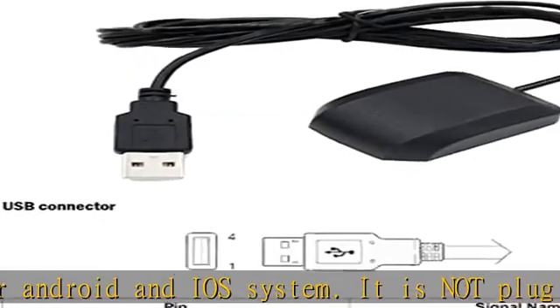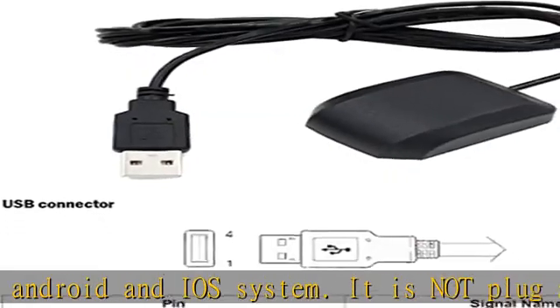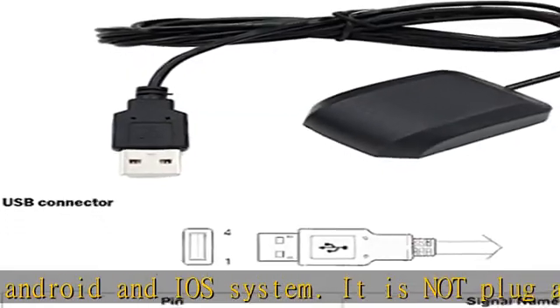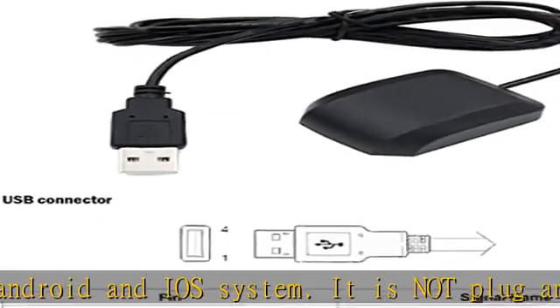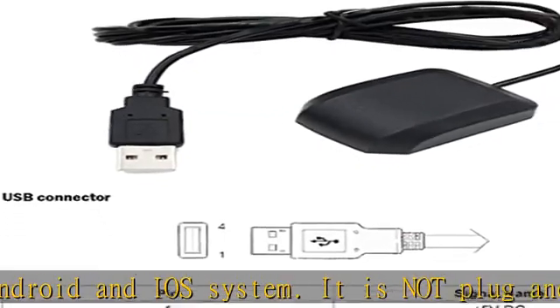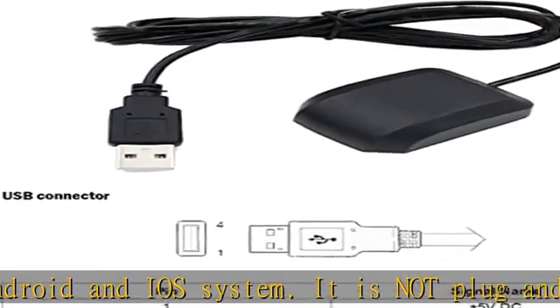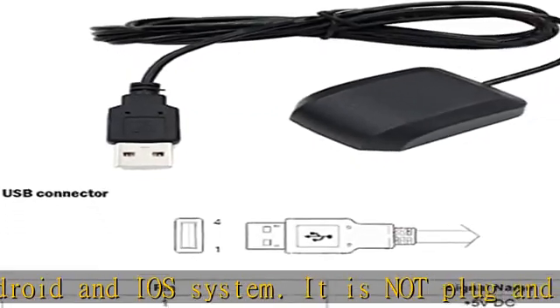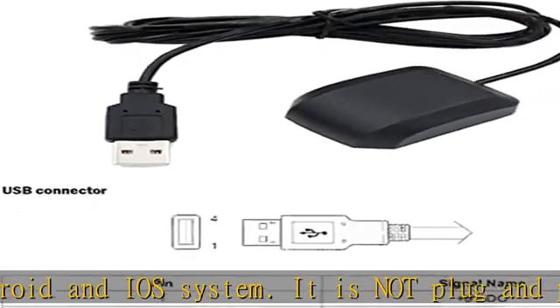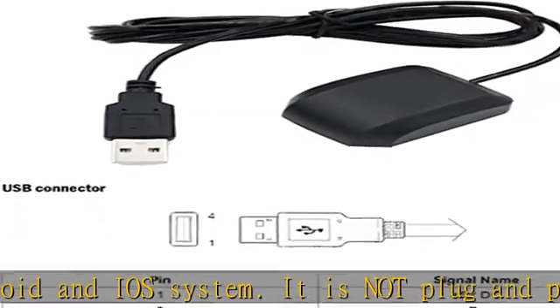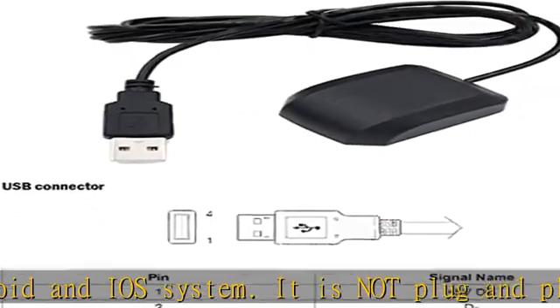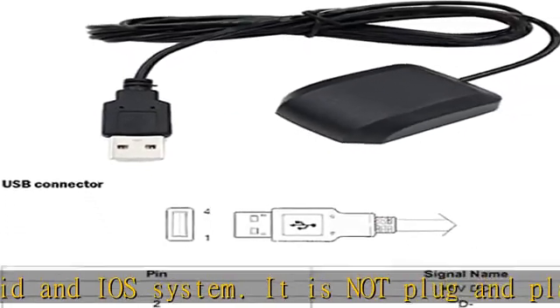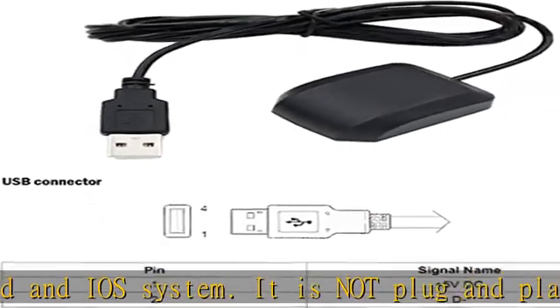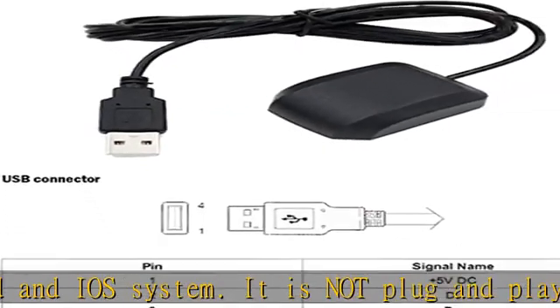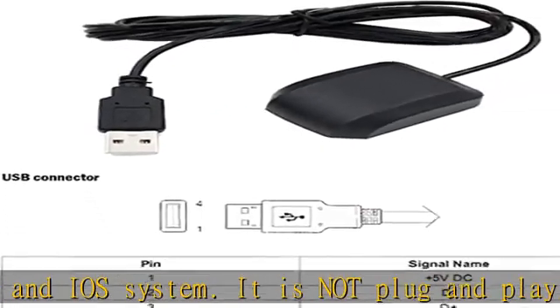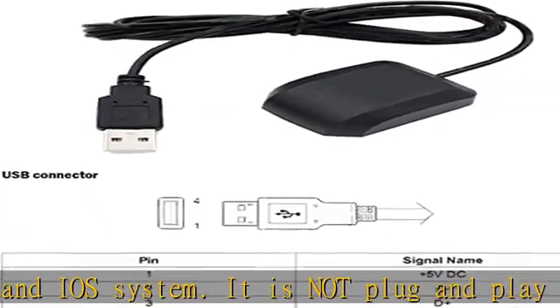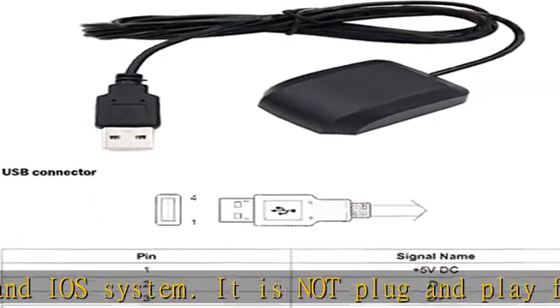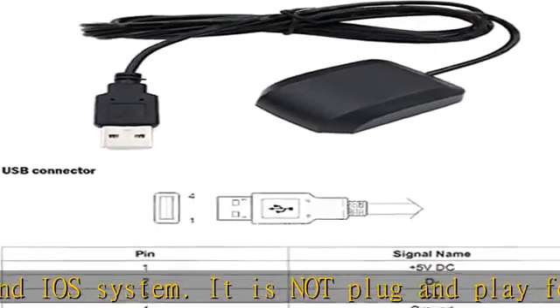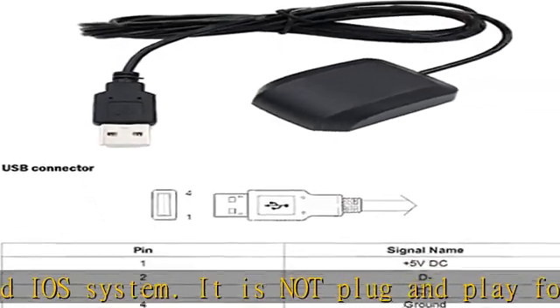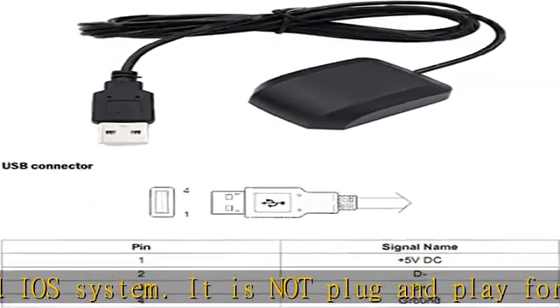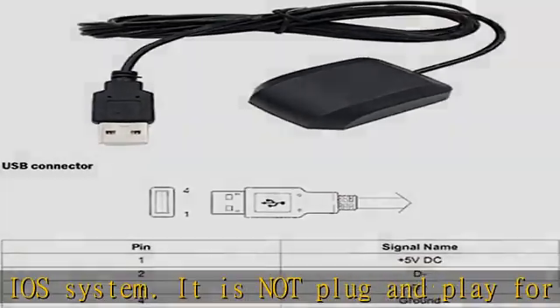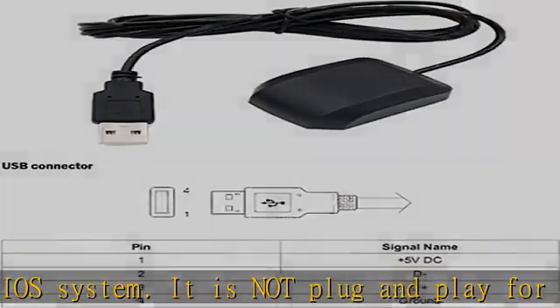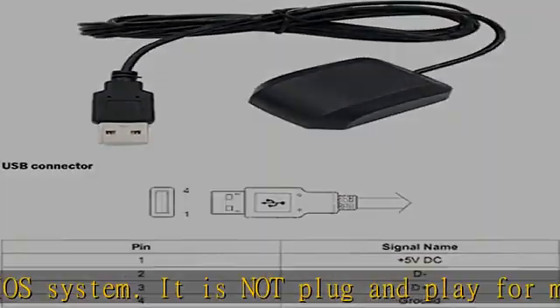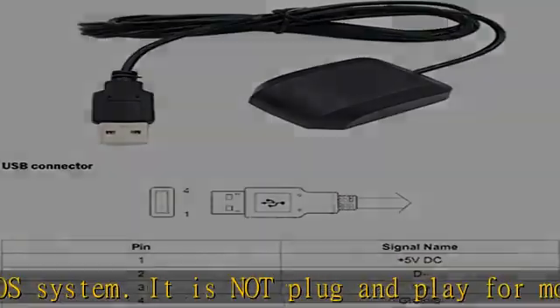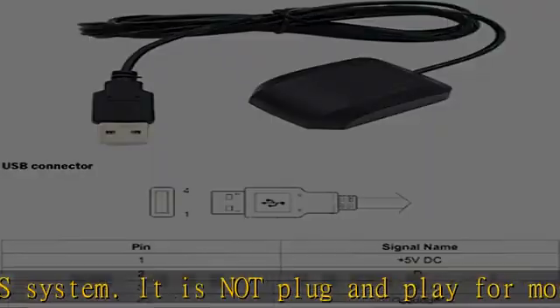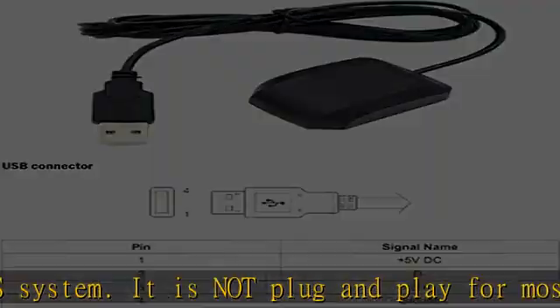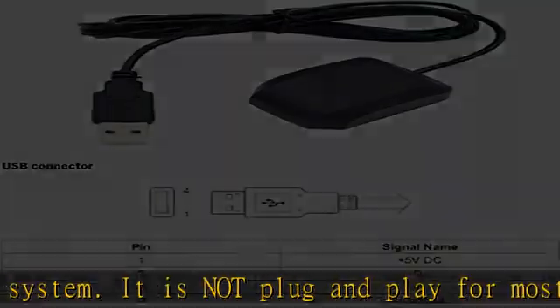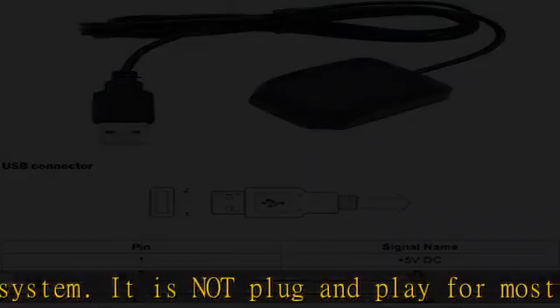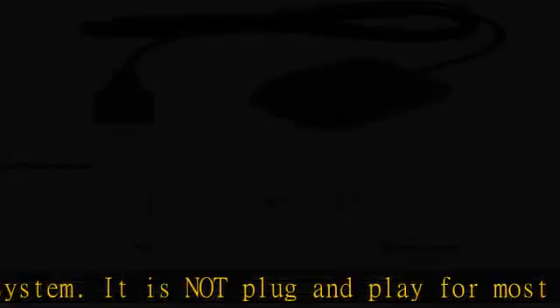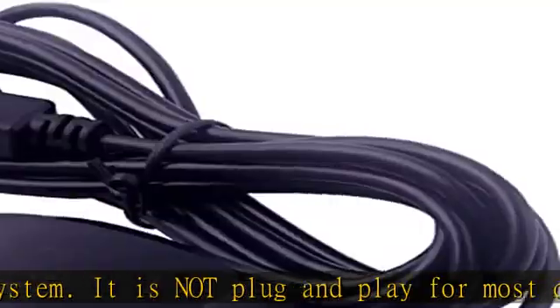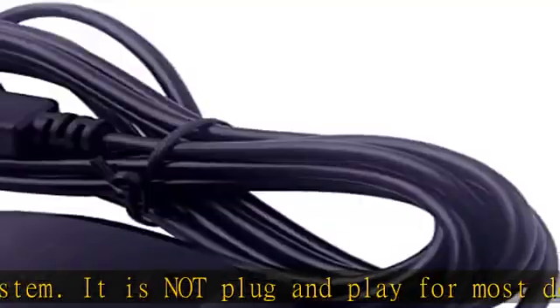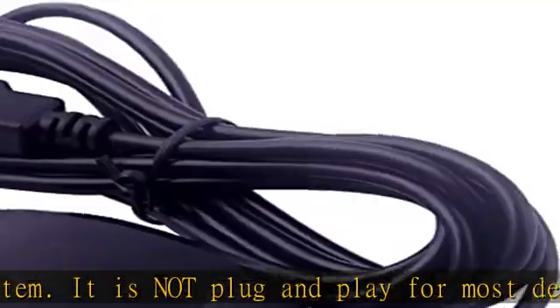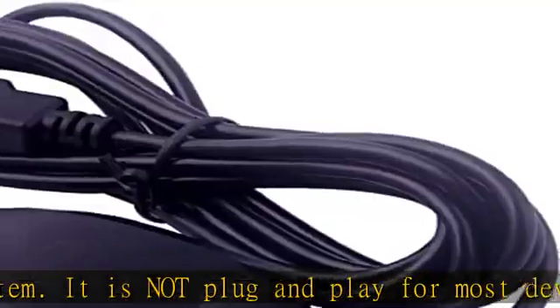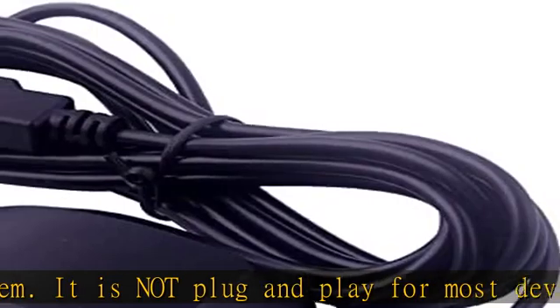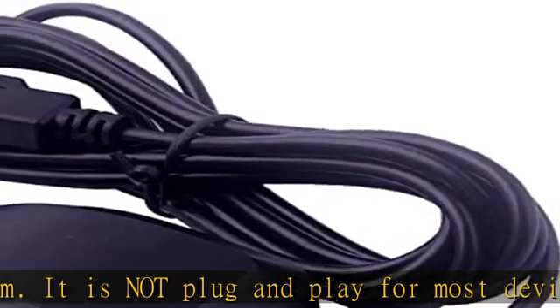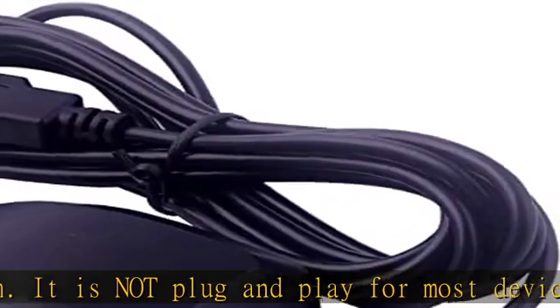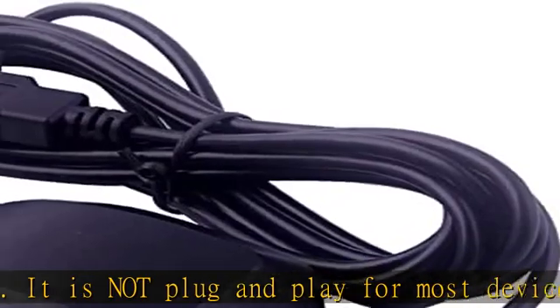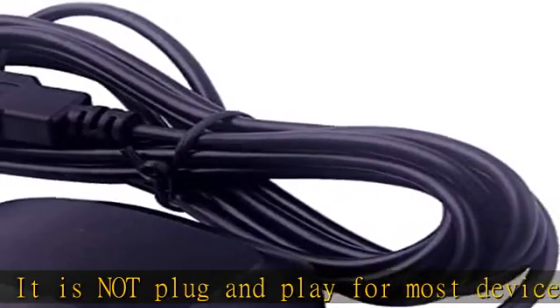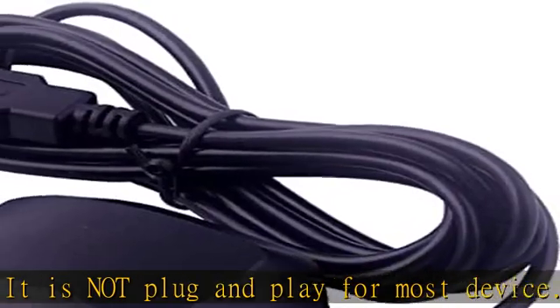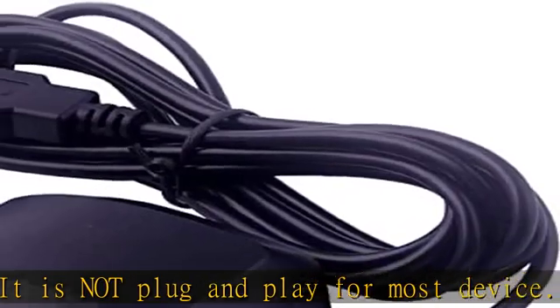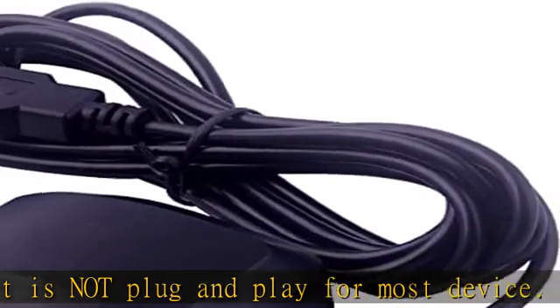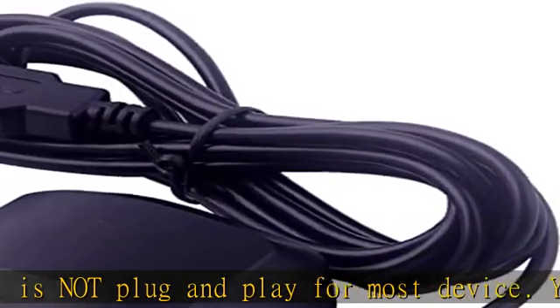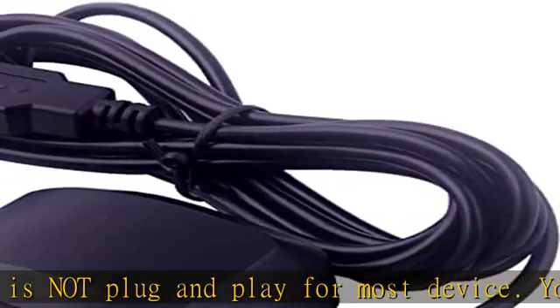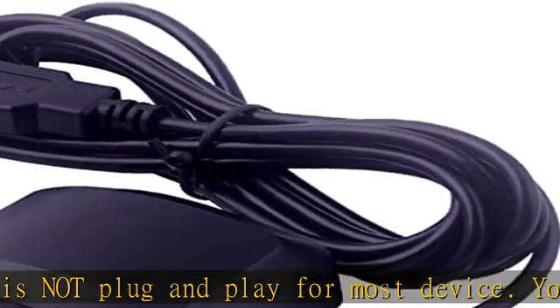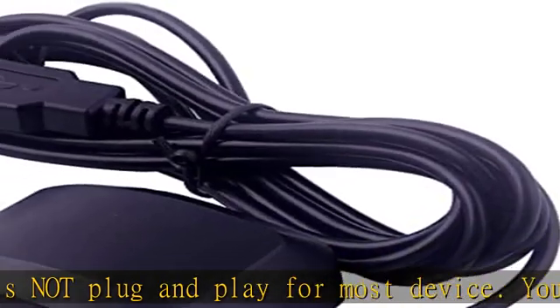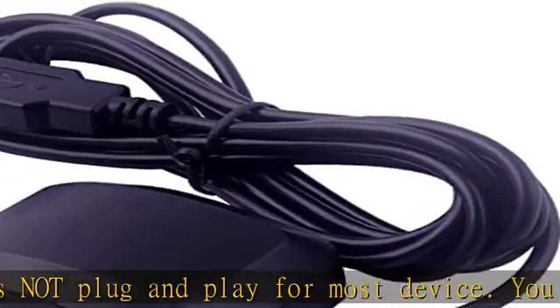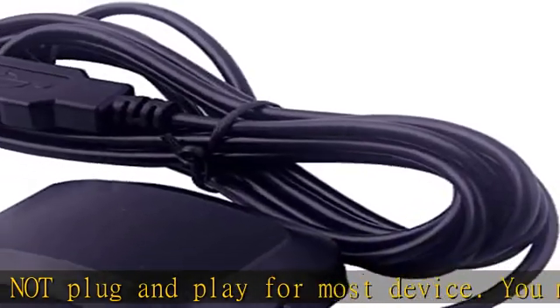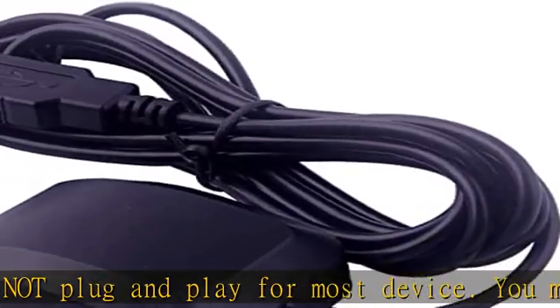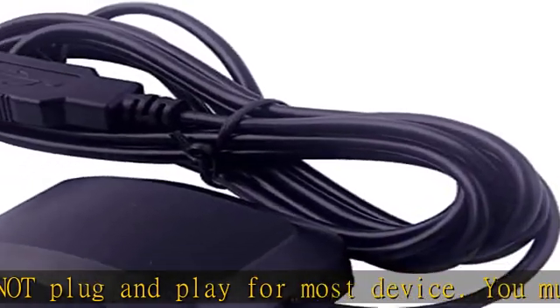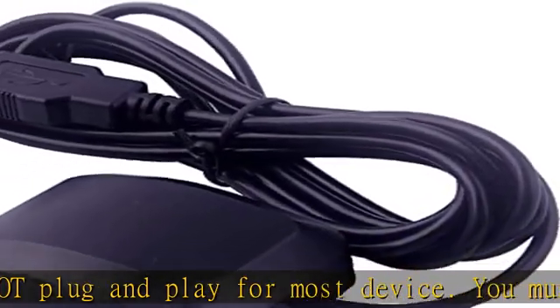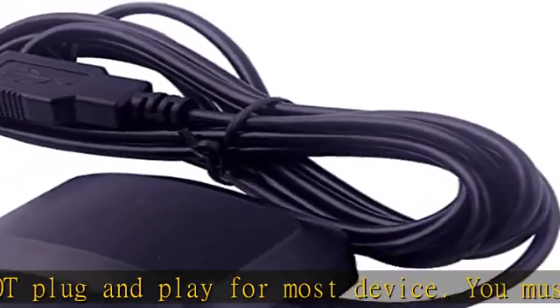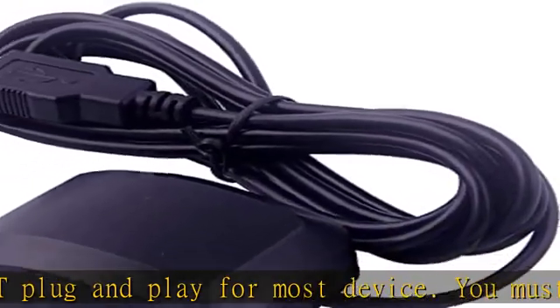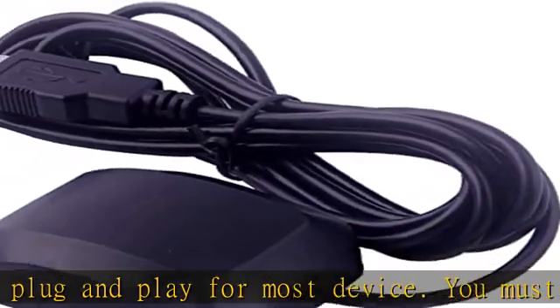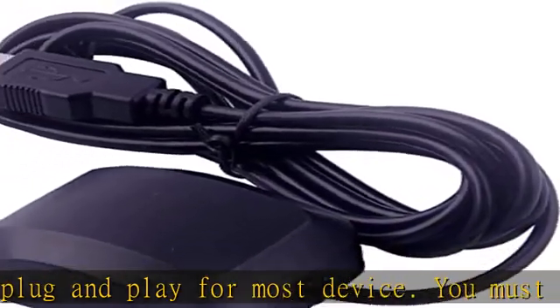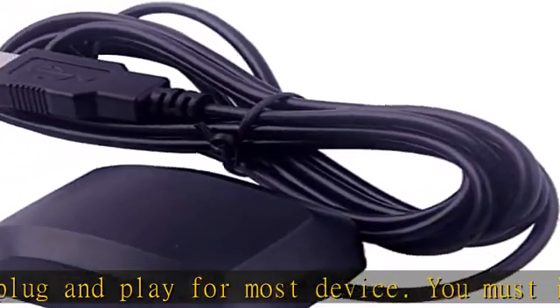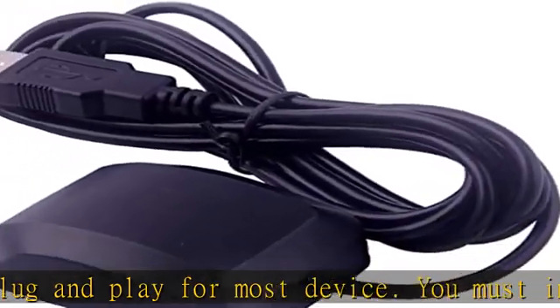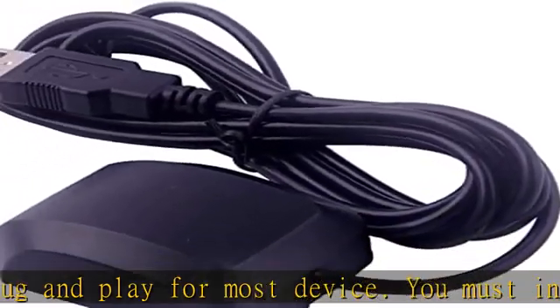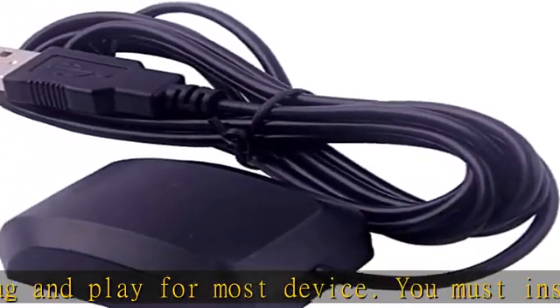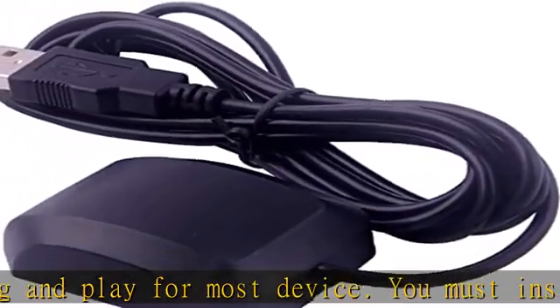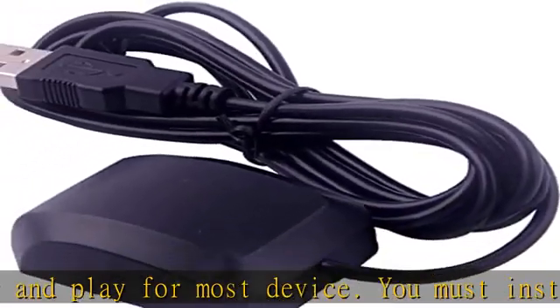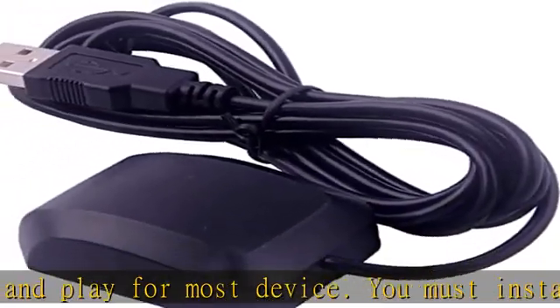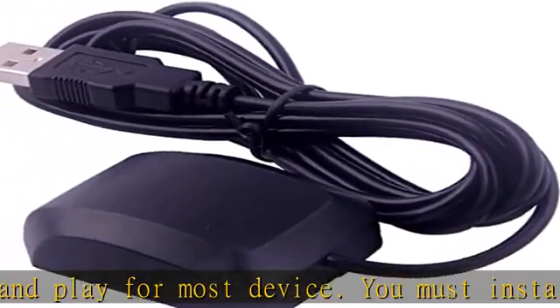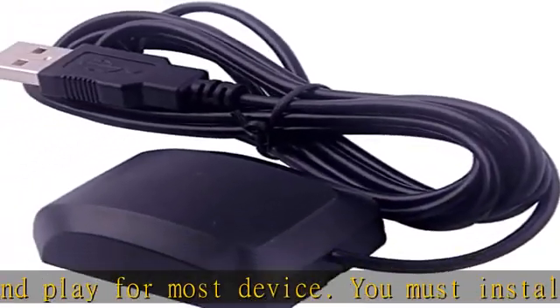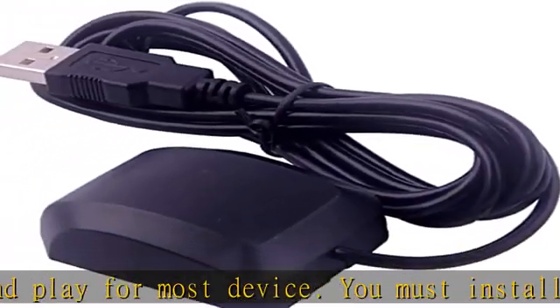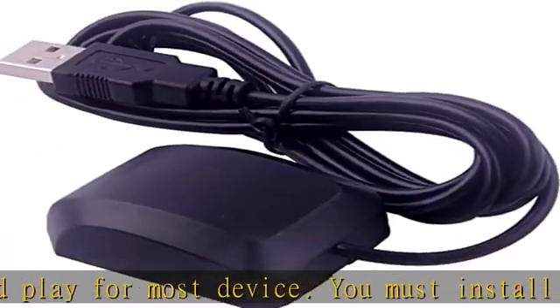The USB GPS is a great, easy, and awesome solution for travelers. It works anywhere around the world.